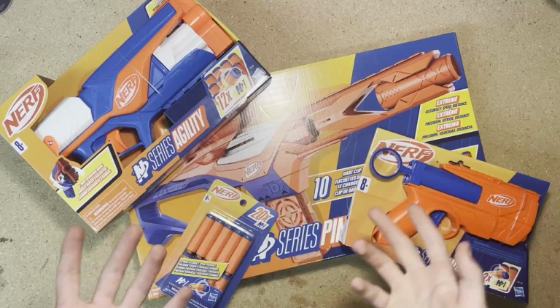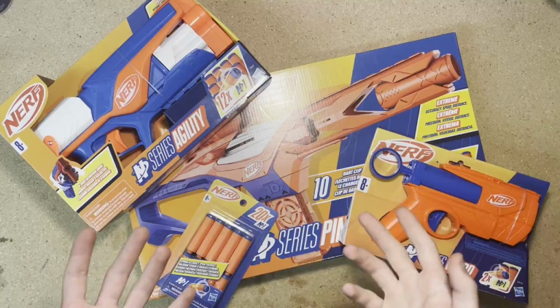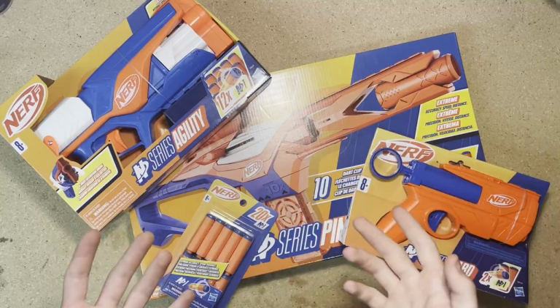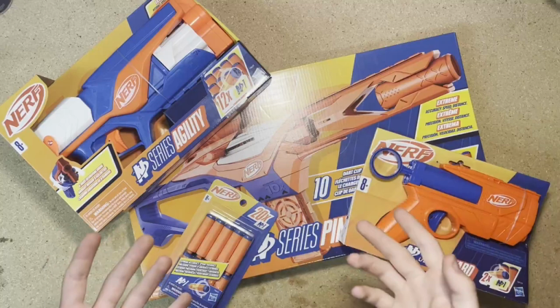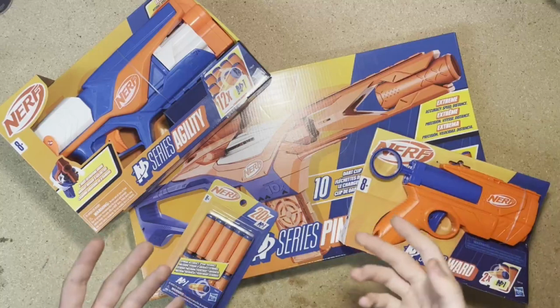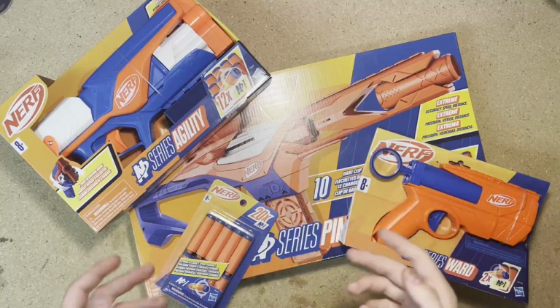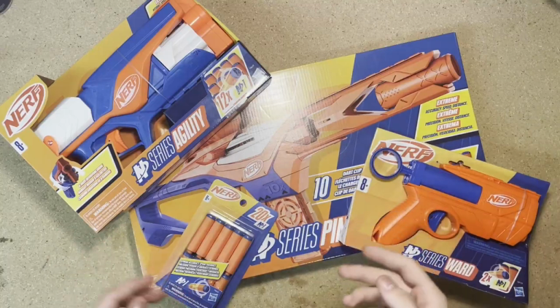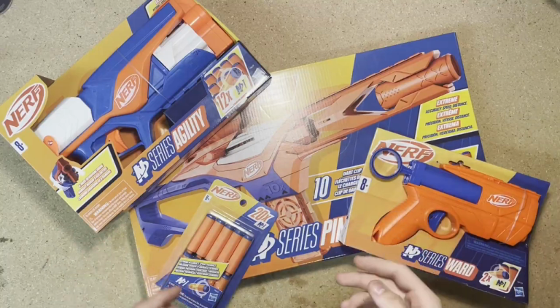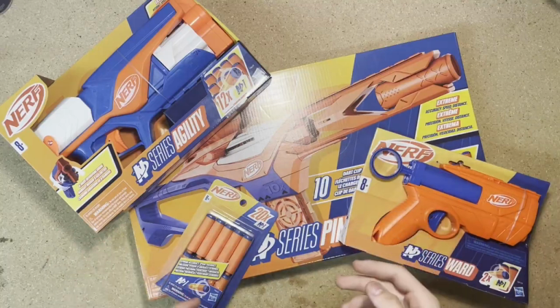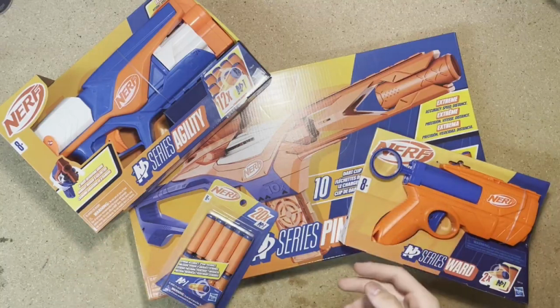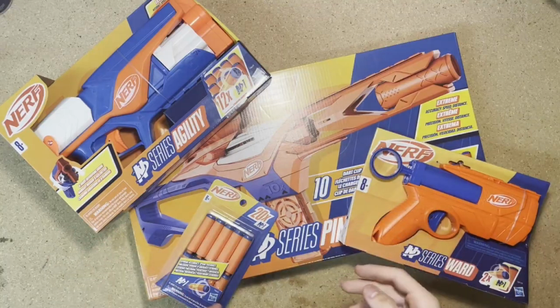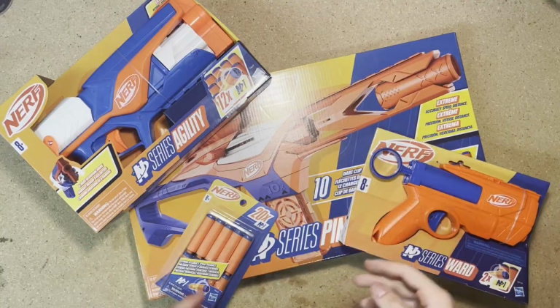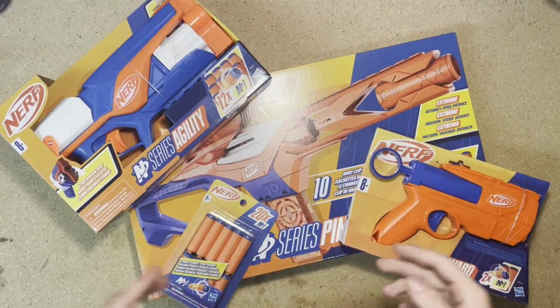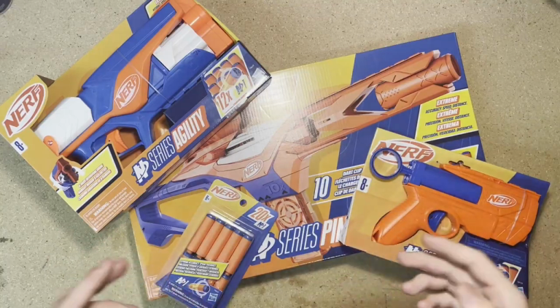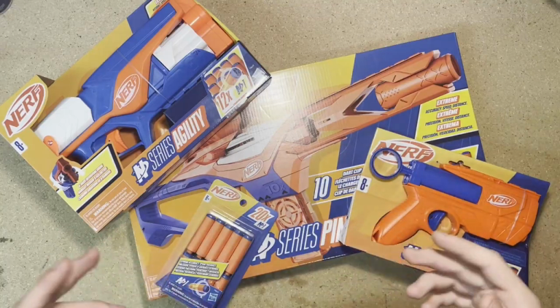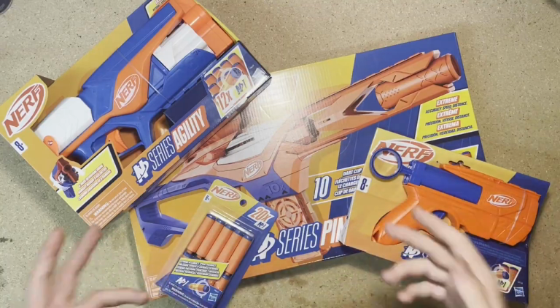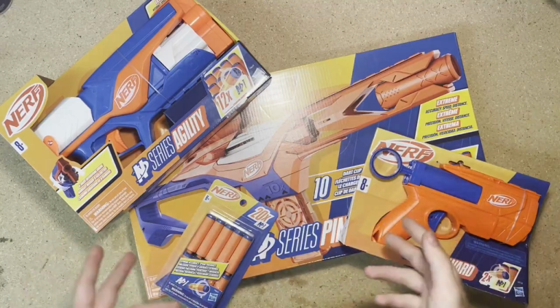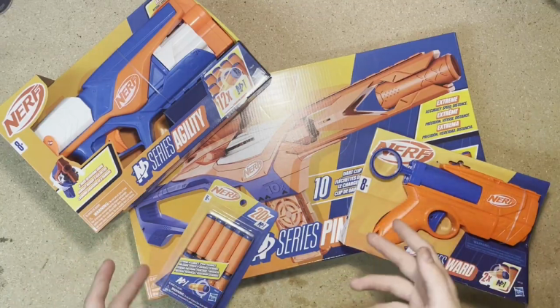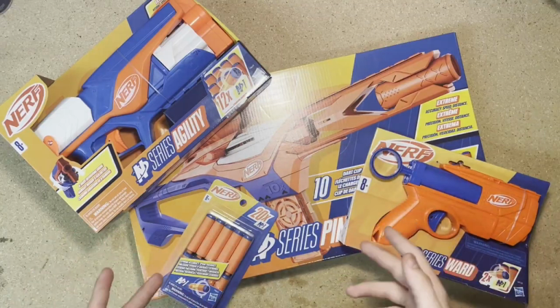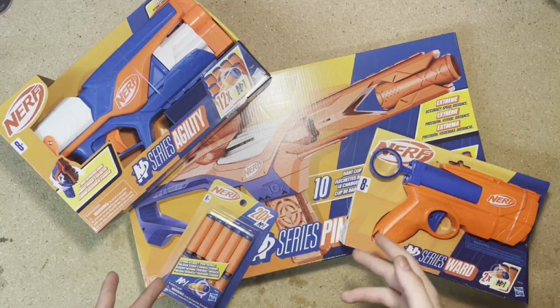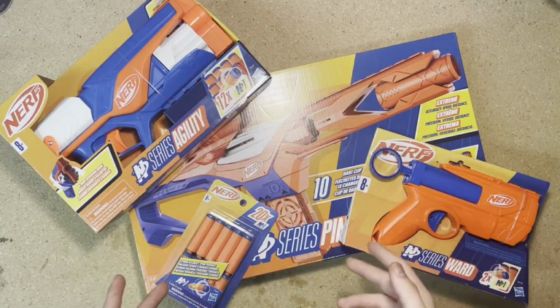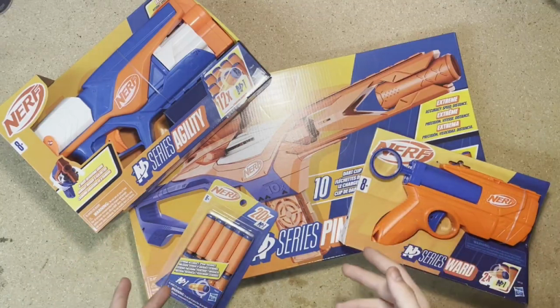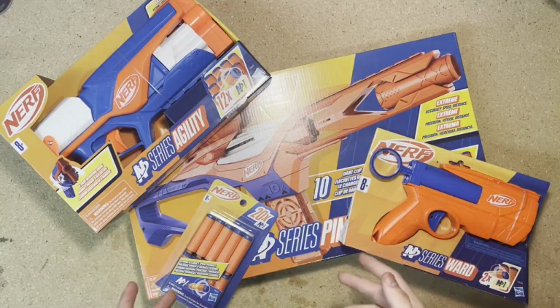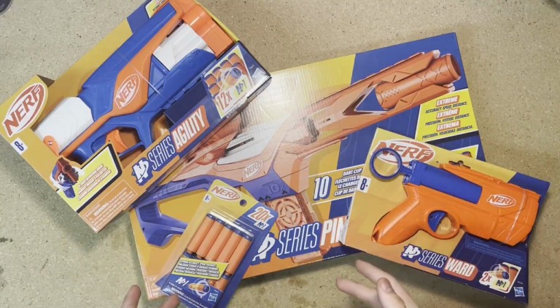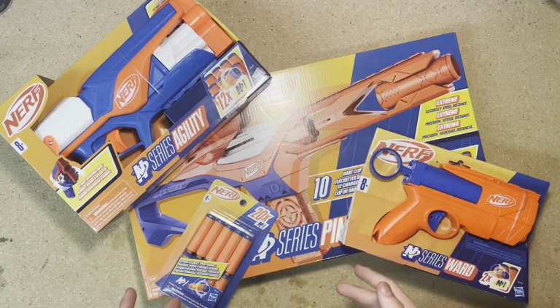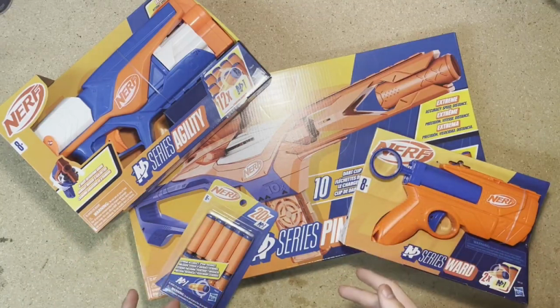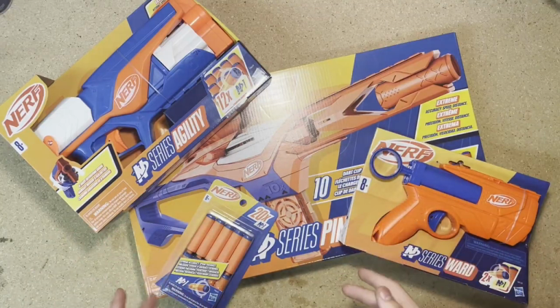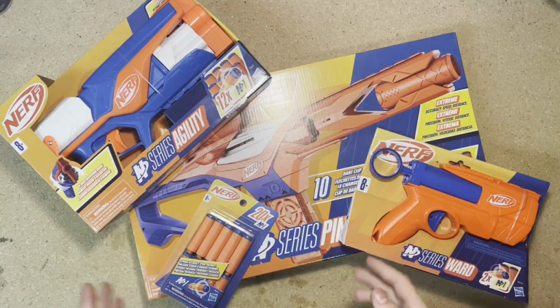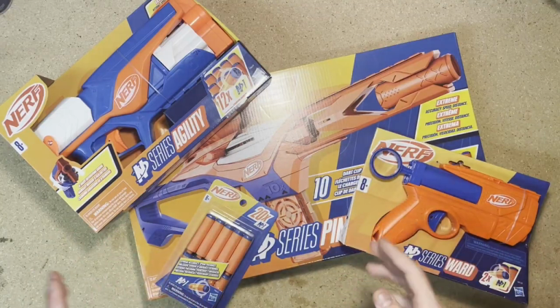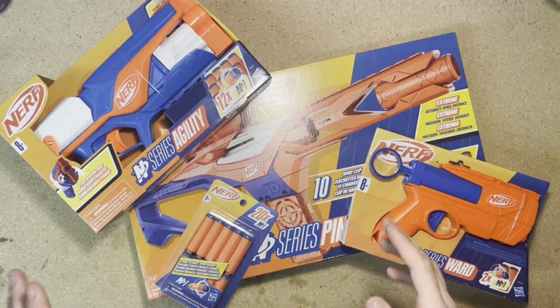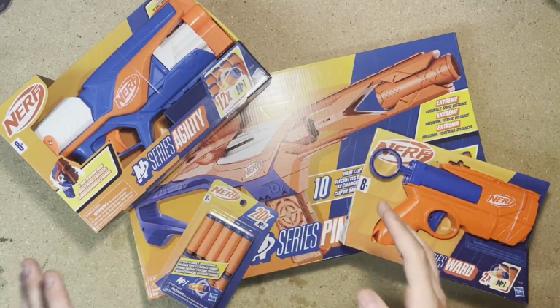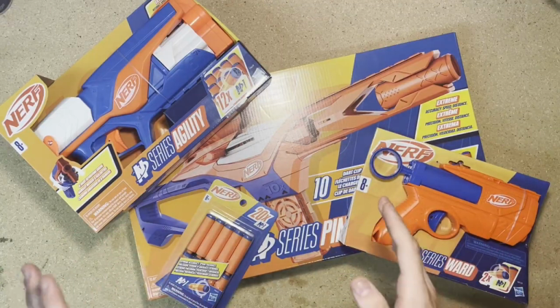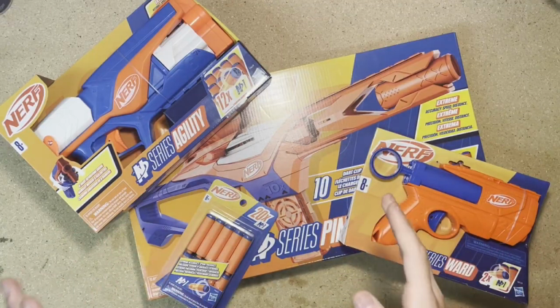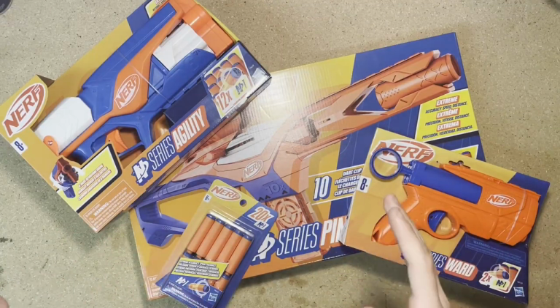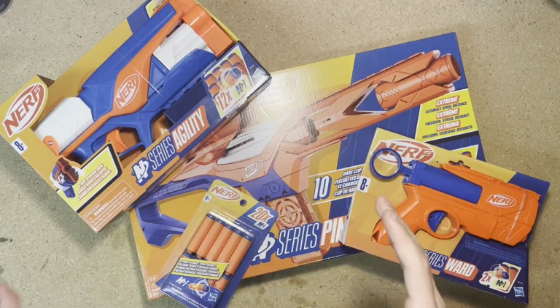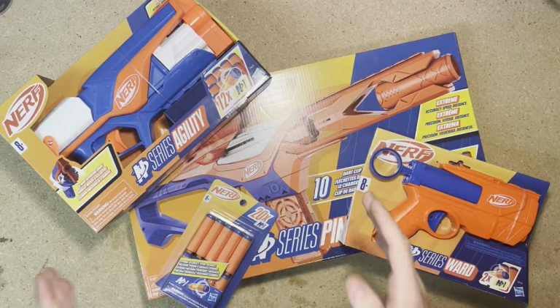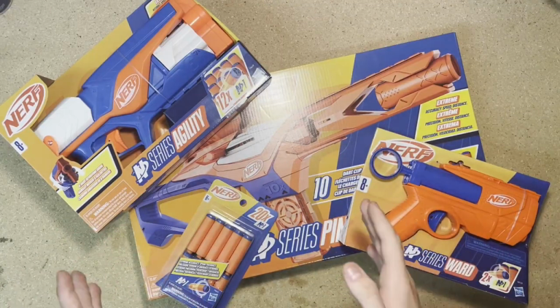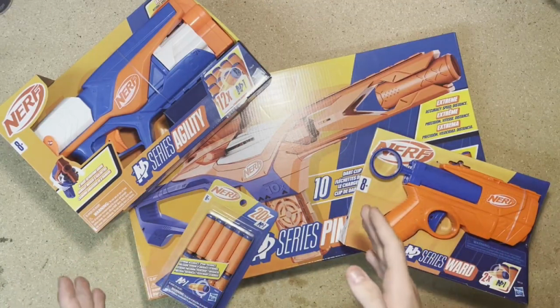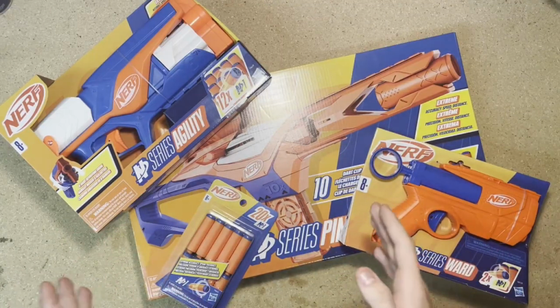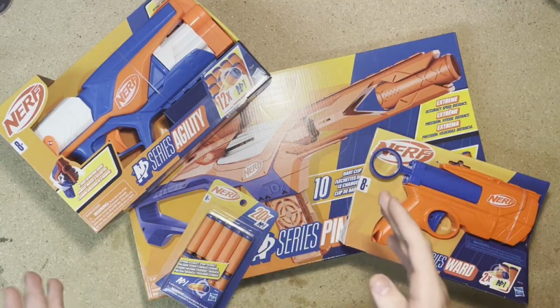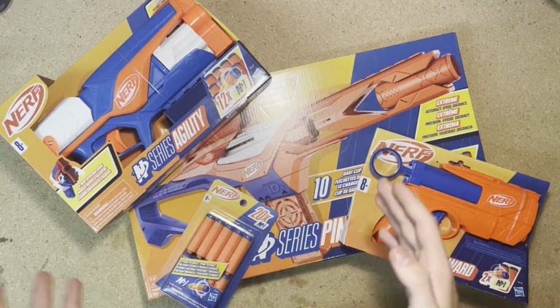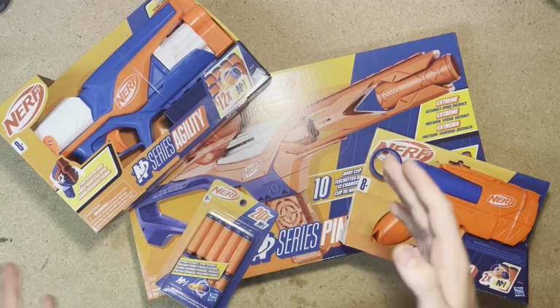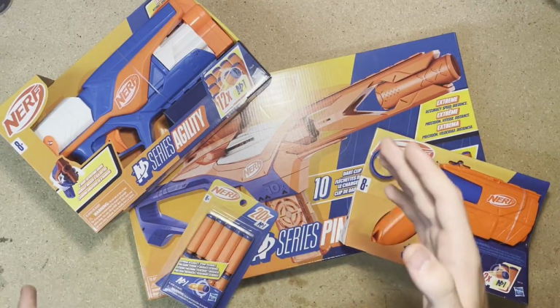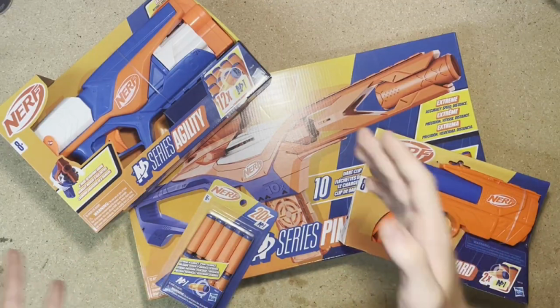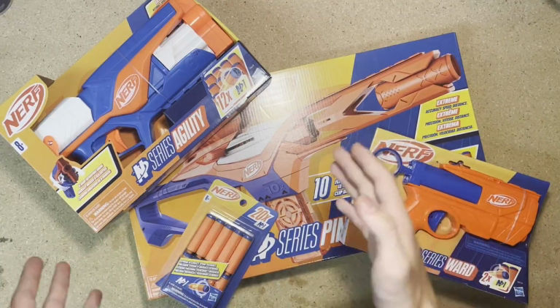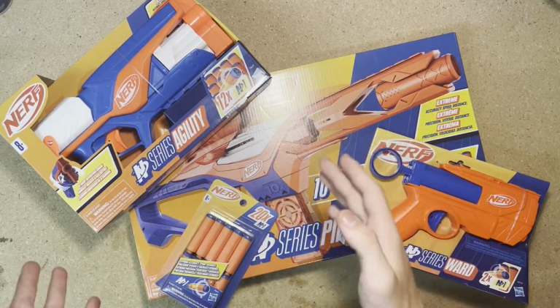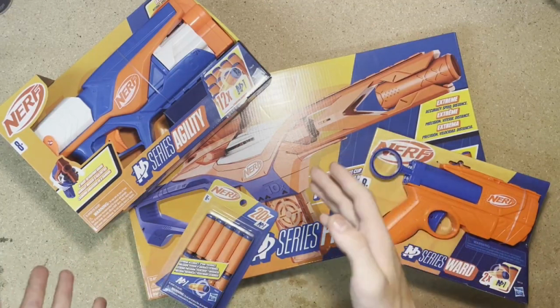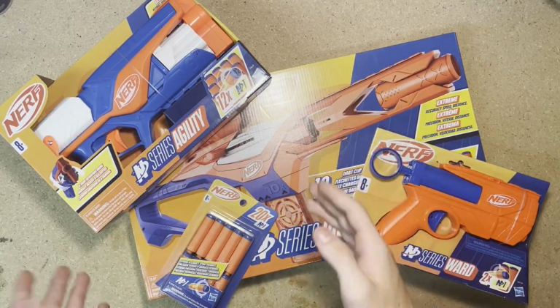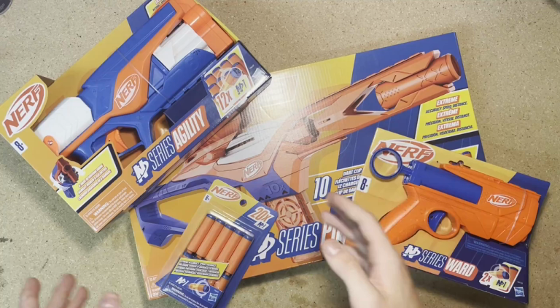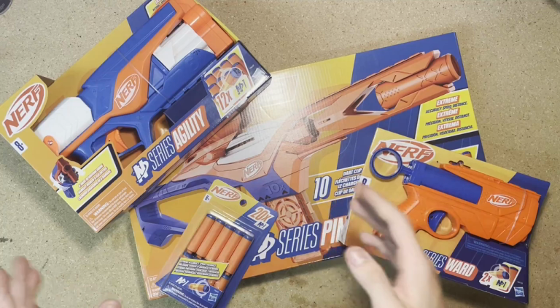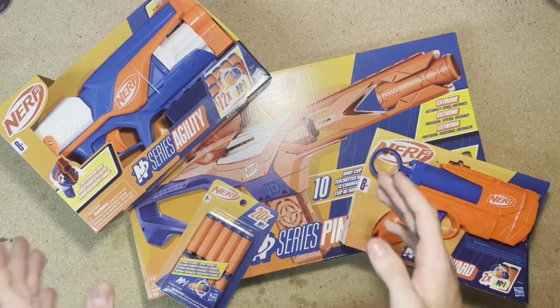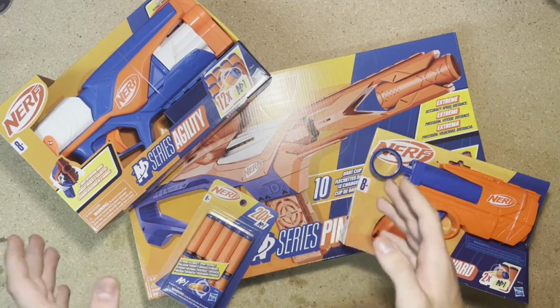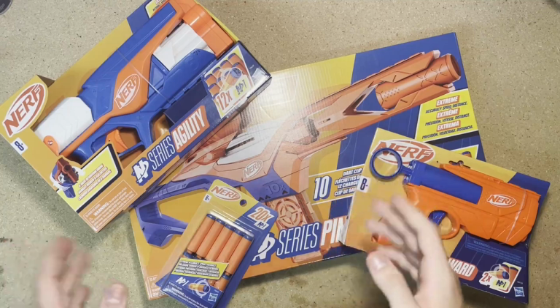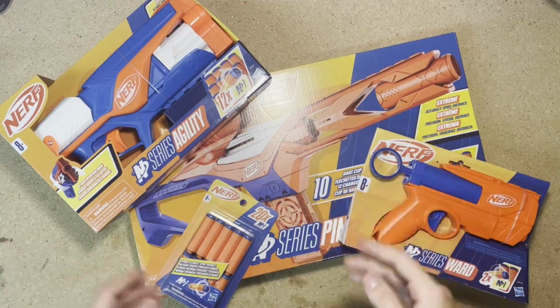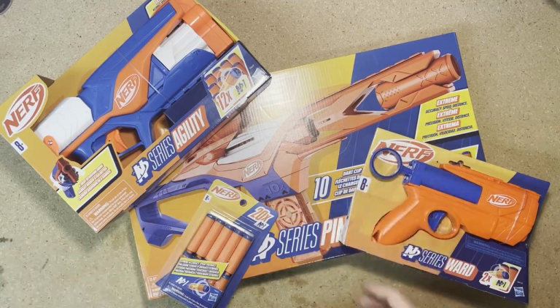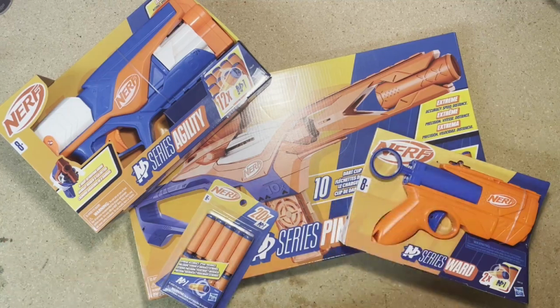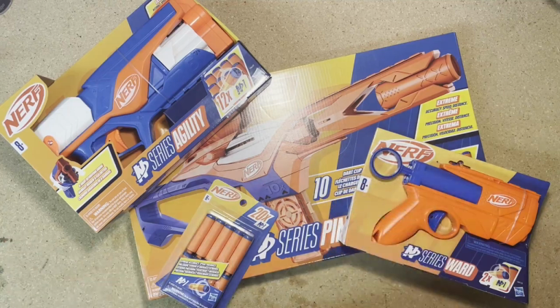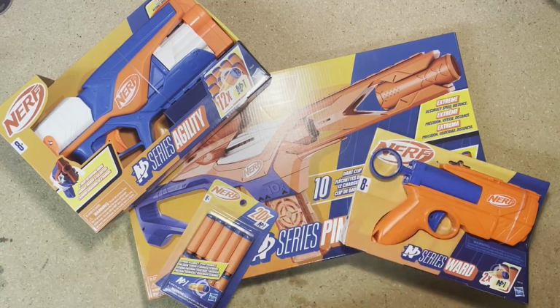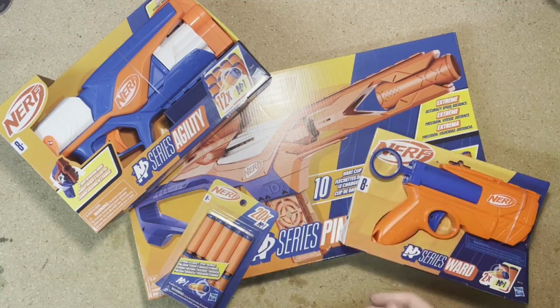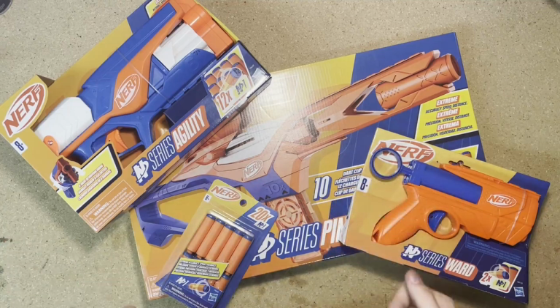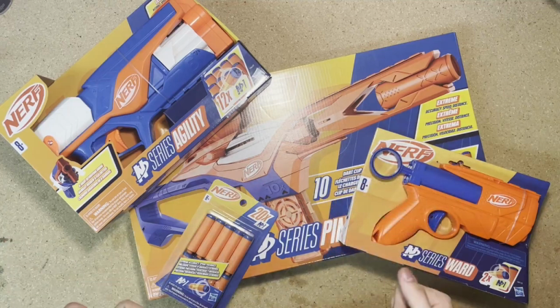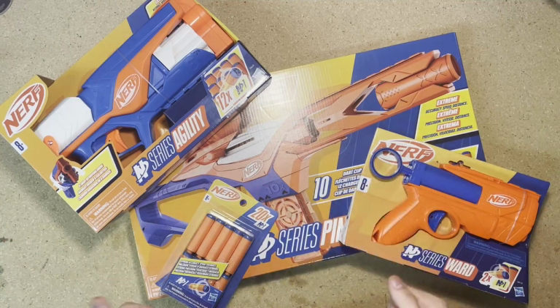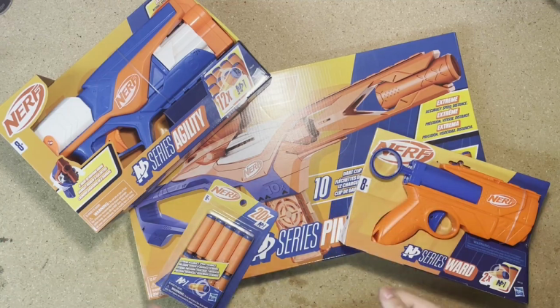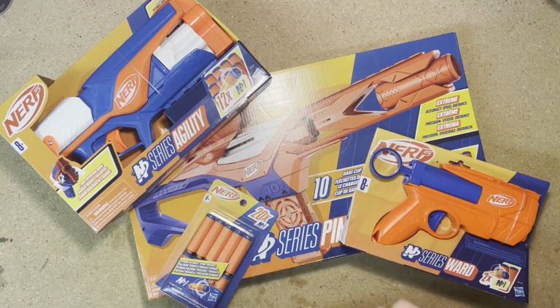Hey, welcome back to Skinny Scouter. Today we're going to be taking a look at a new series and dart type from Nerf. Let's get started.